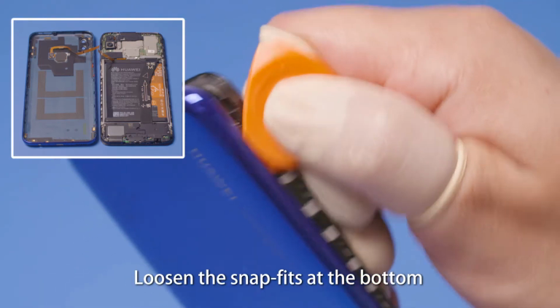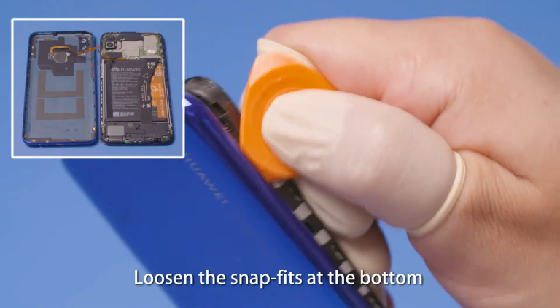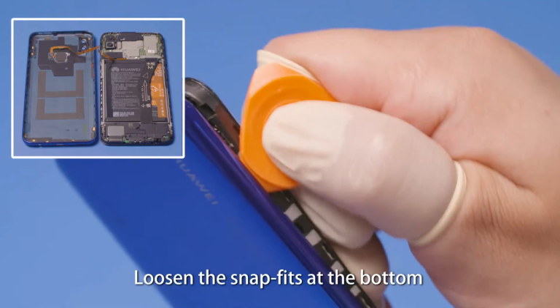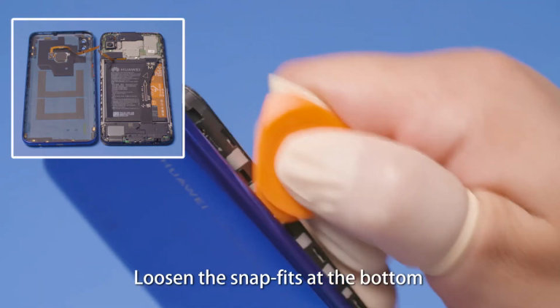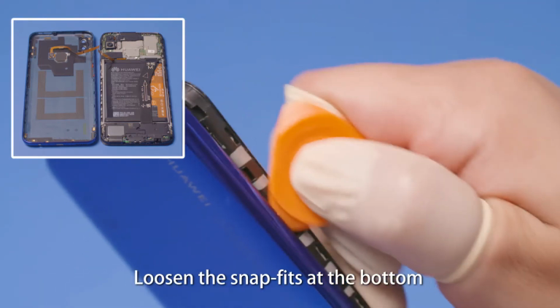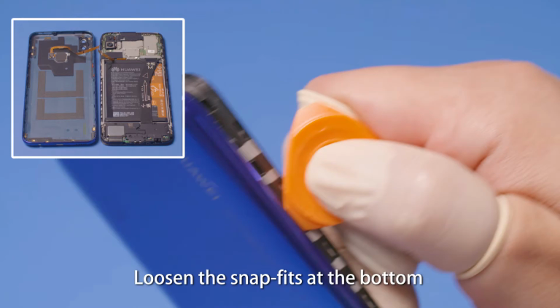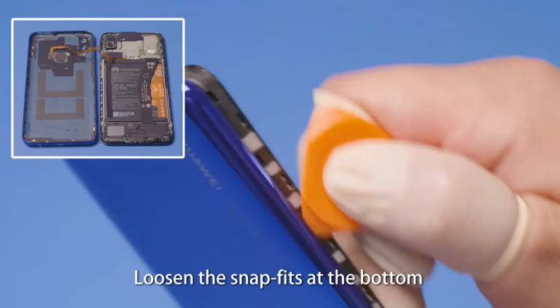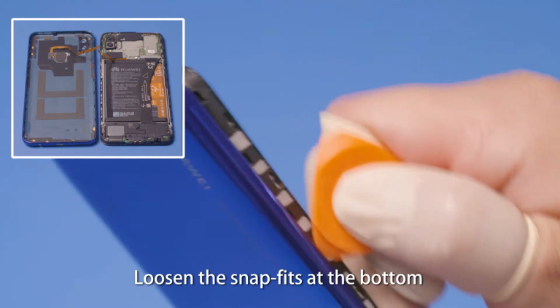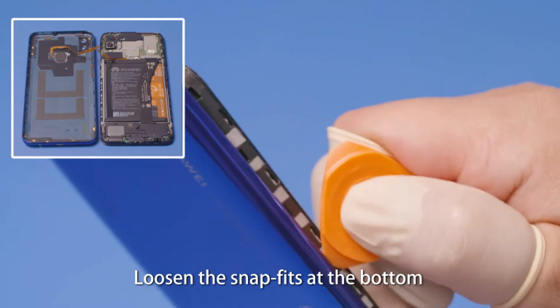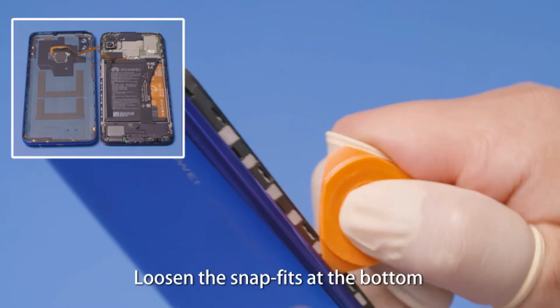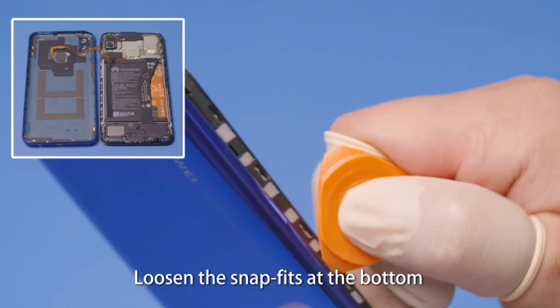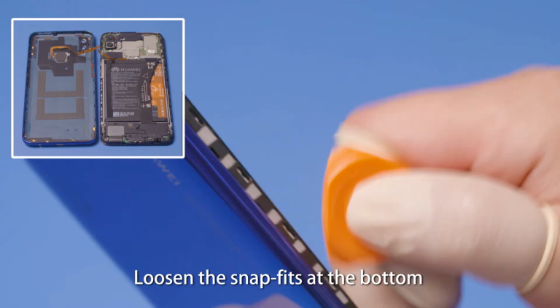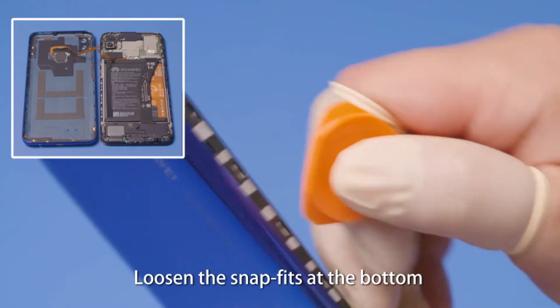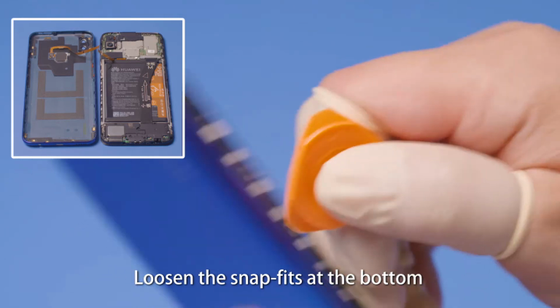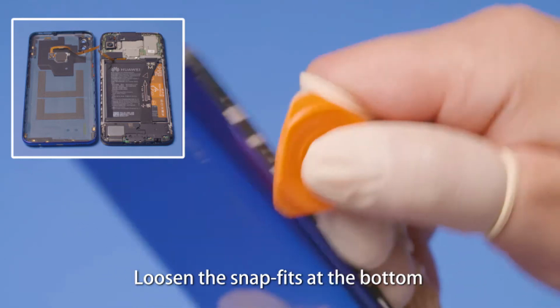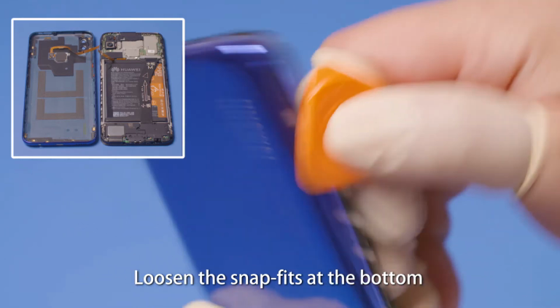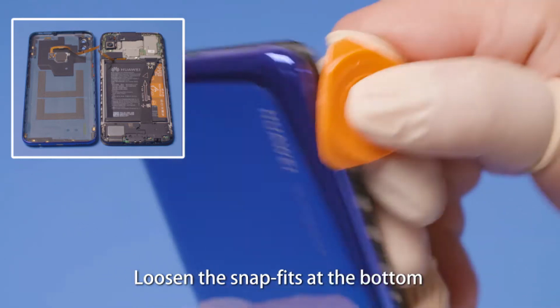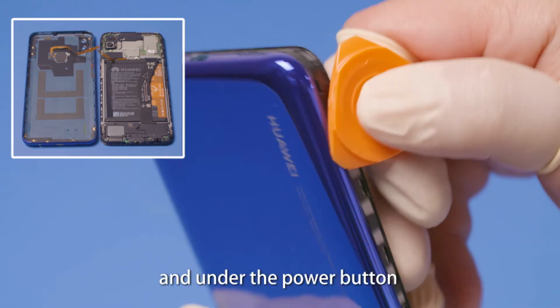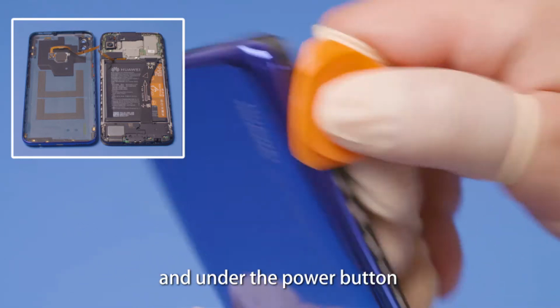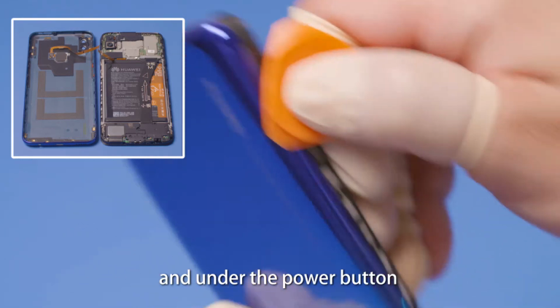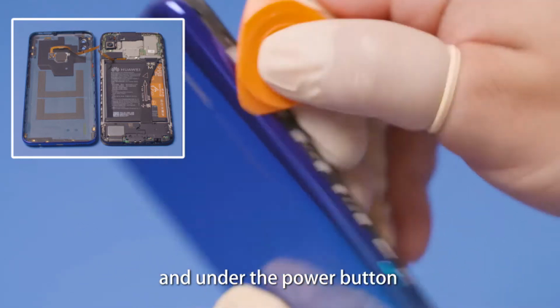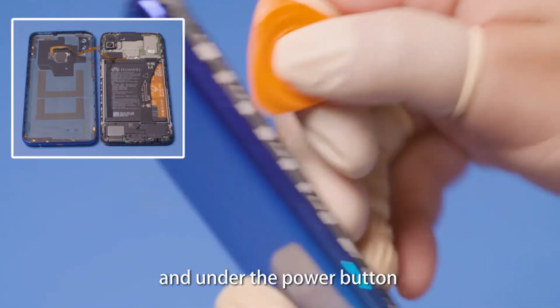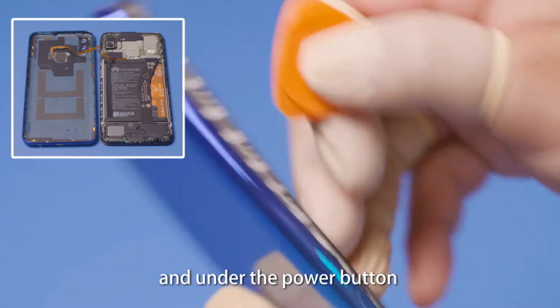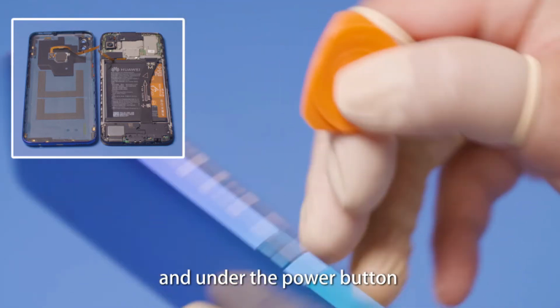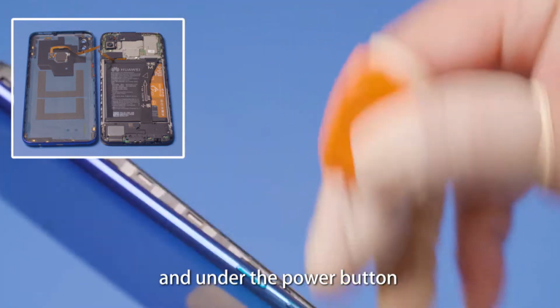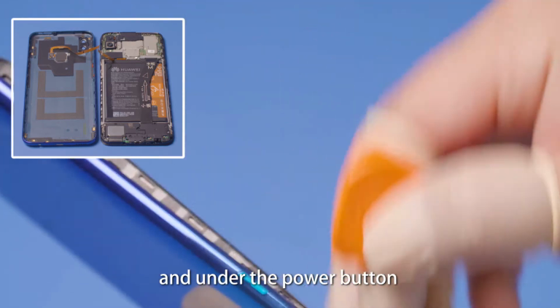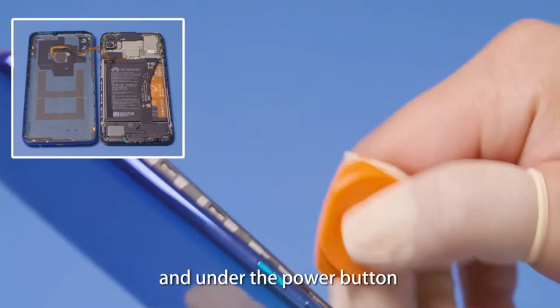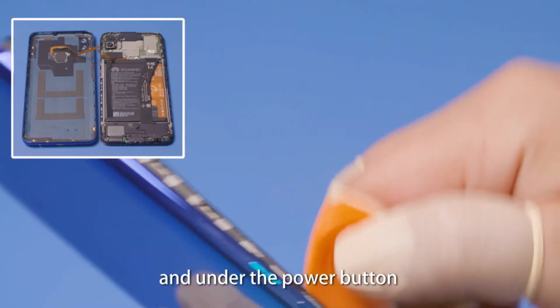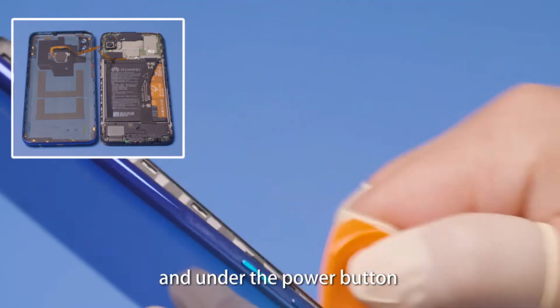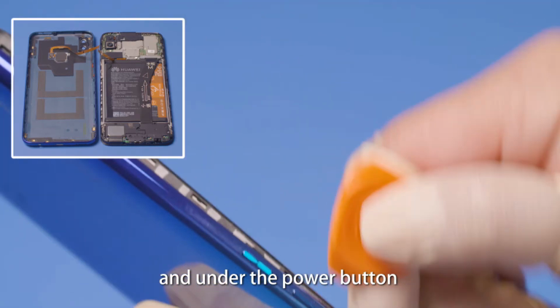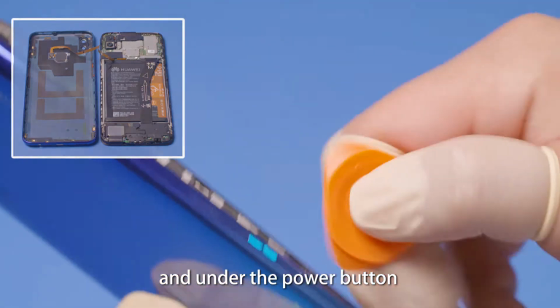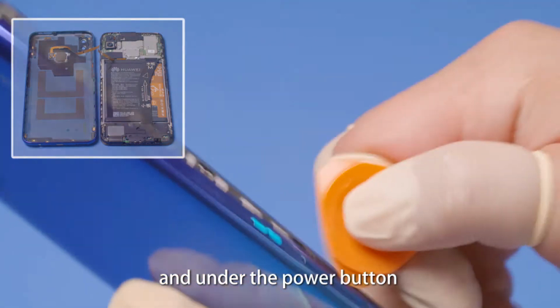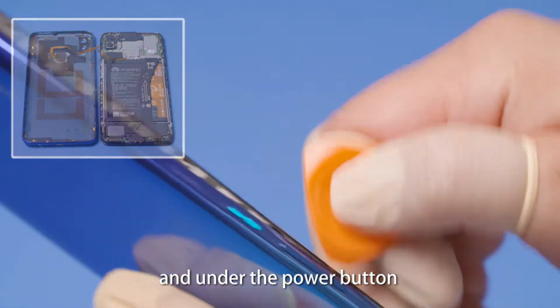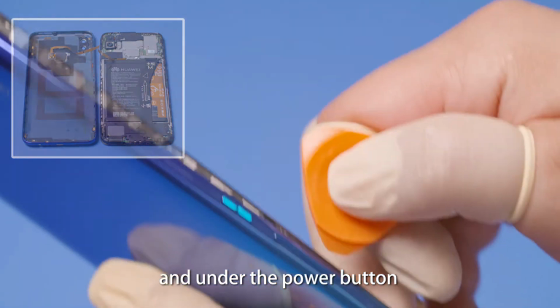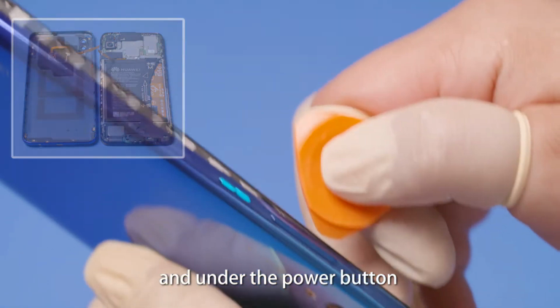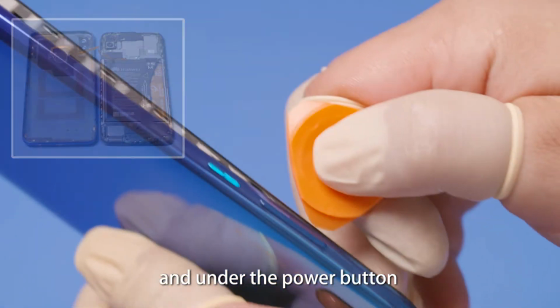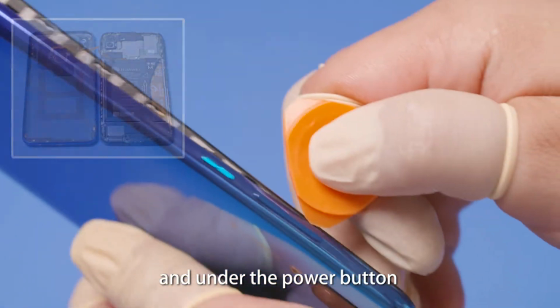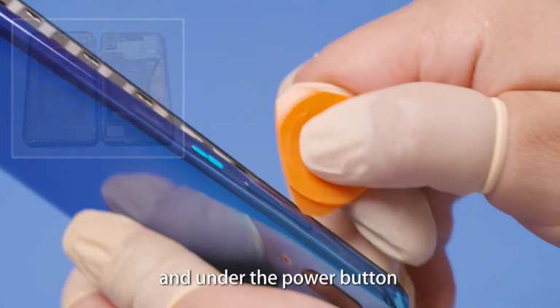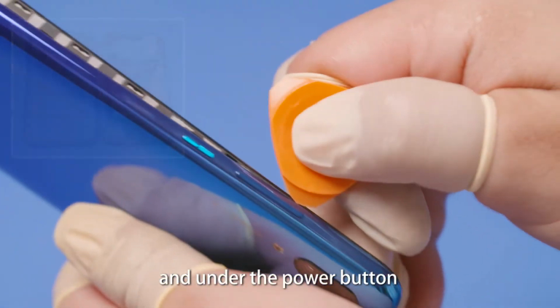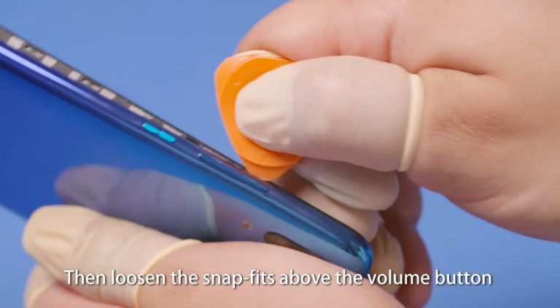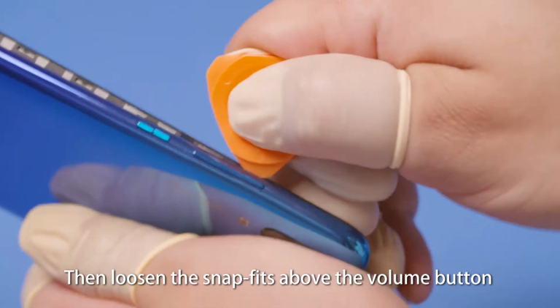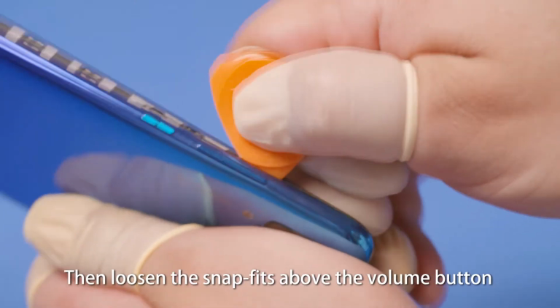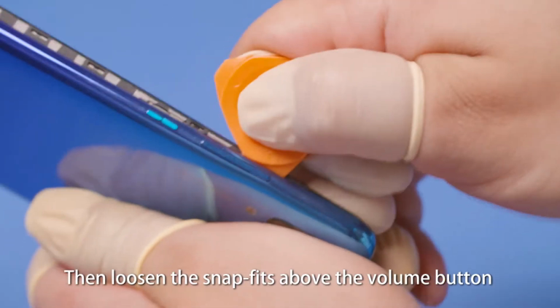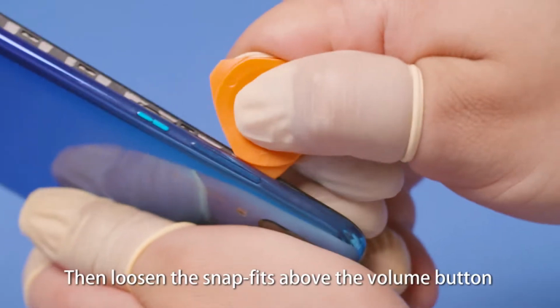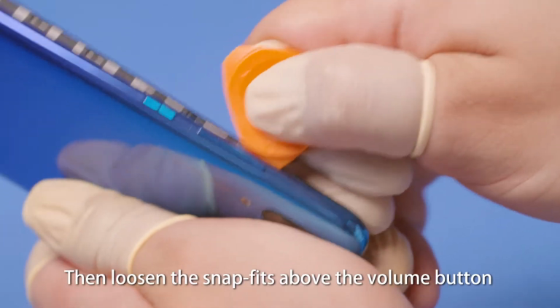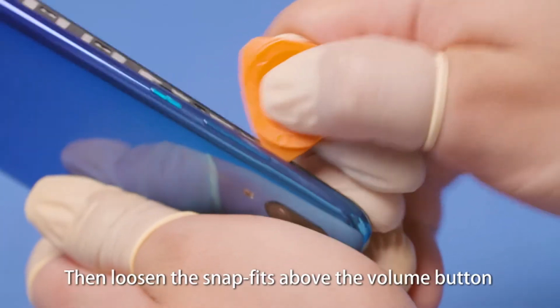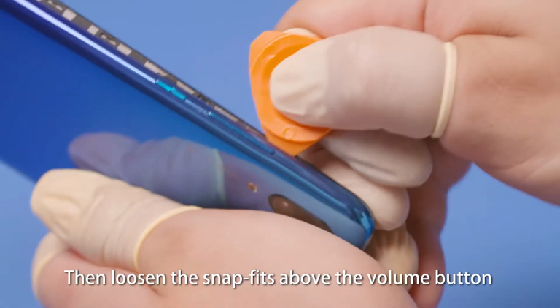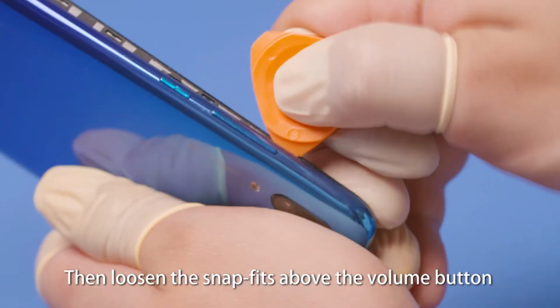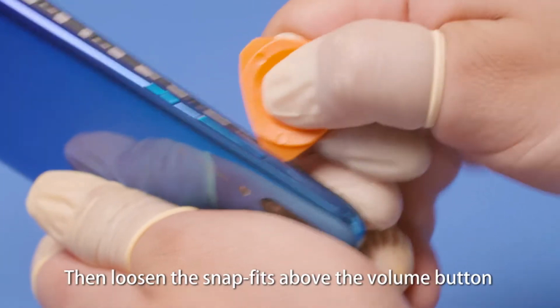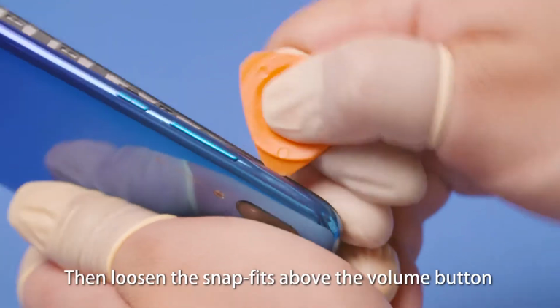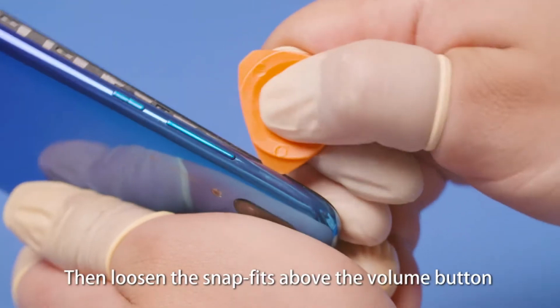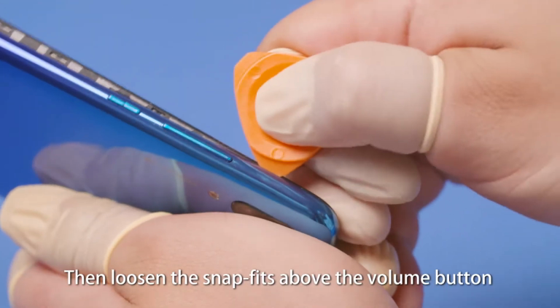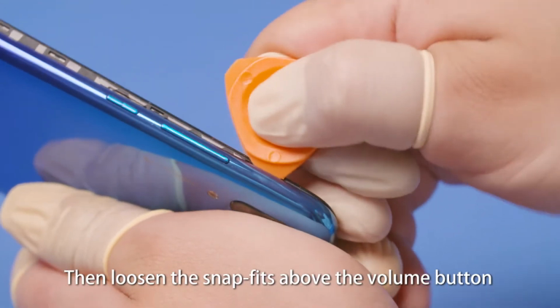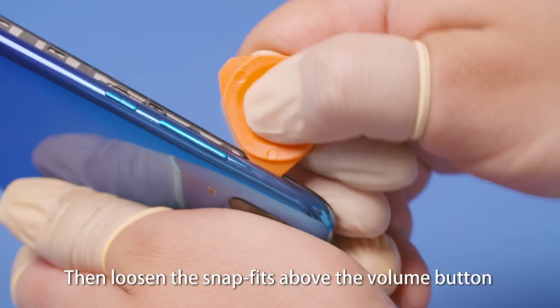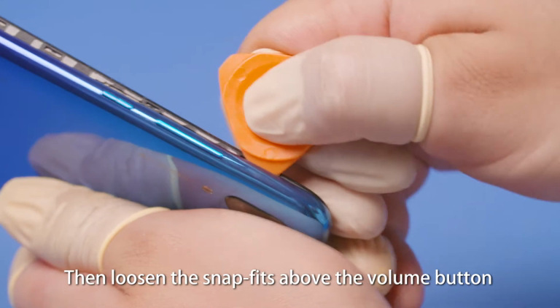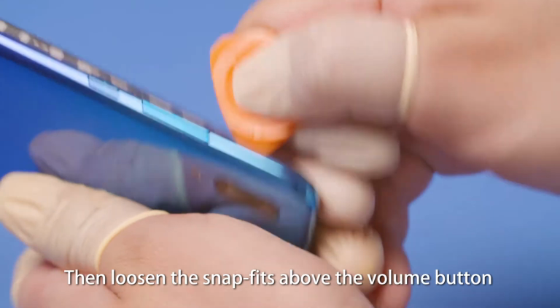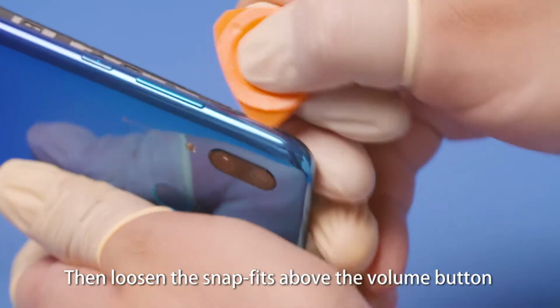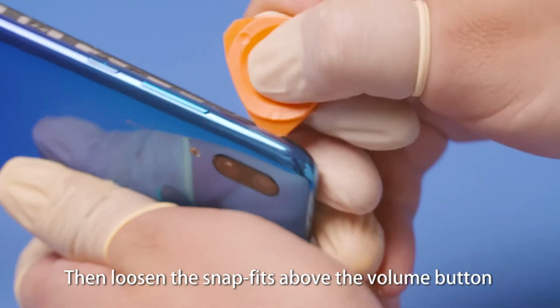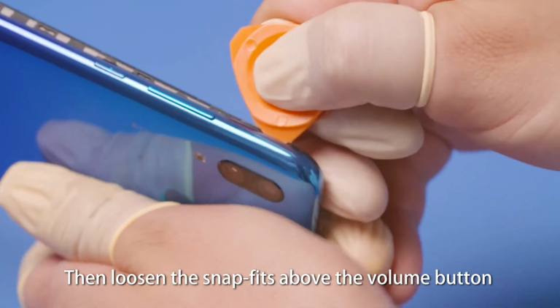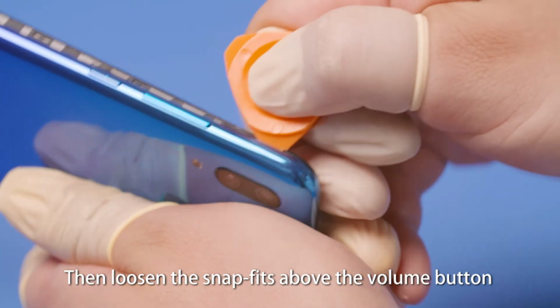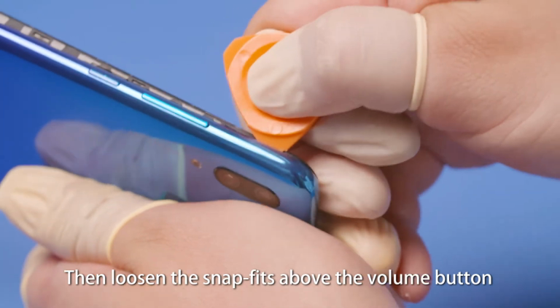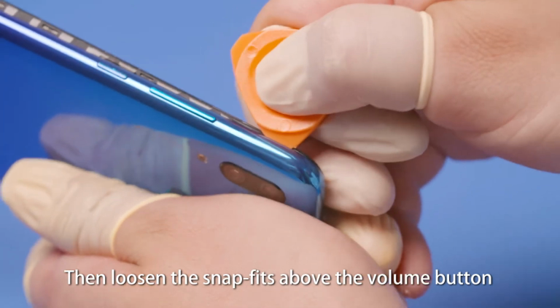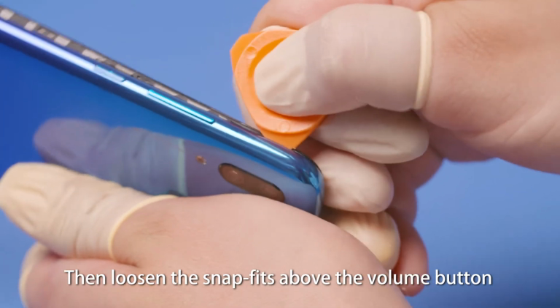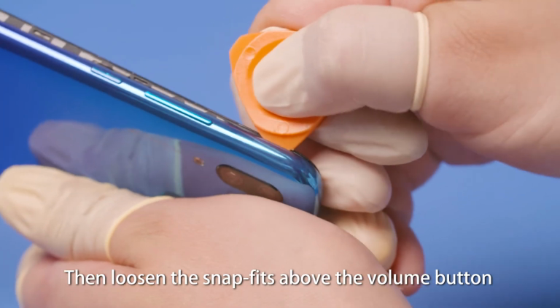Loosen the snap fits at the bottom and under the power button. Then loosen the snap fits above the volume button.